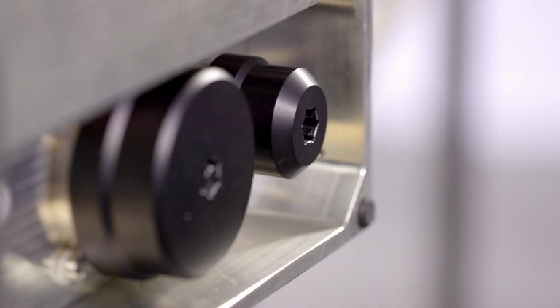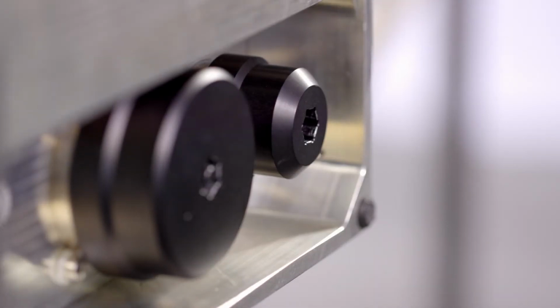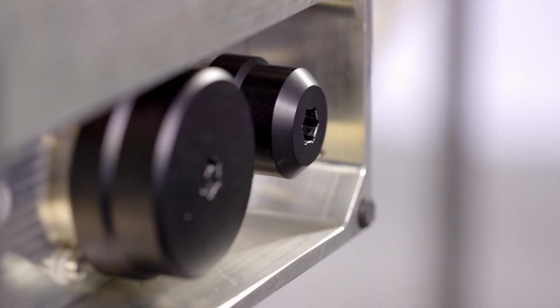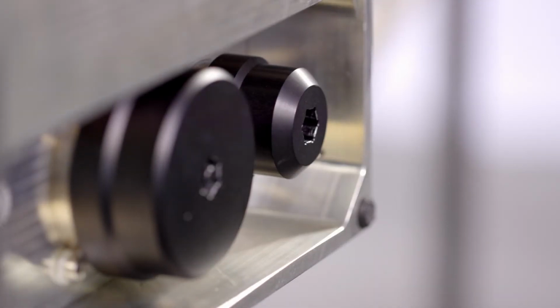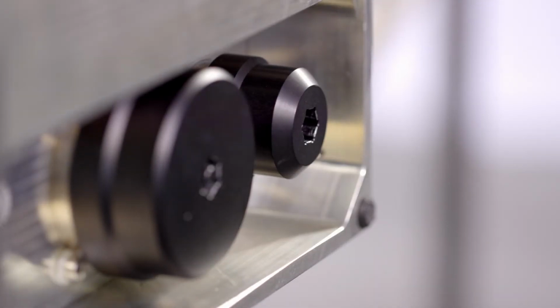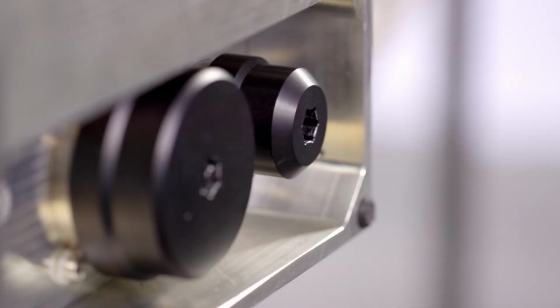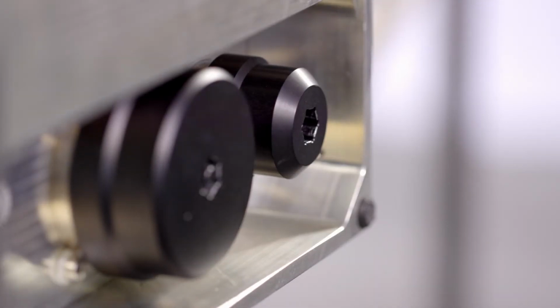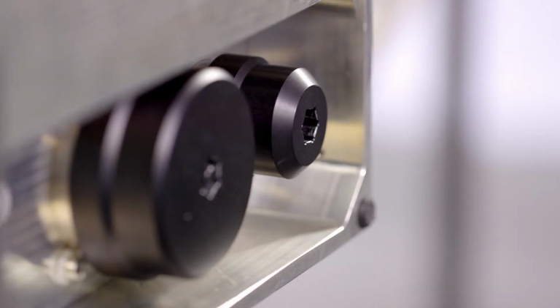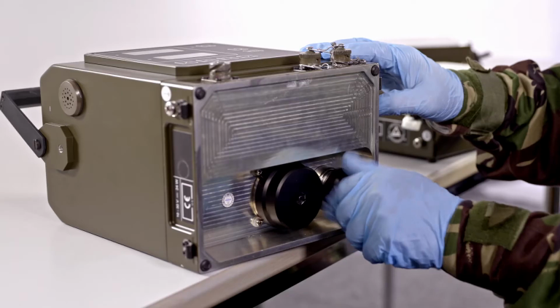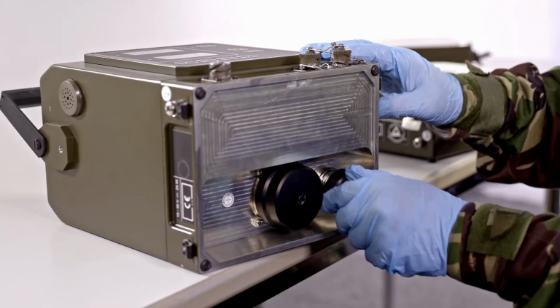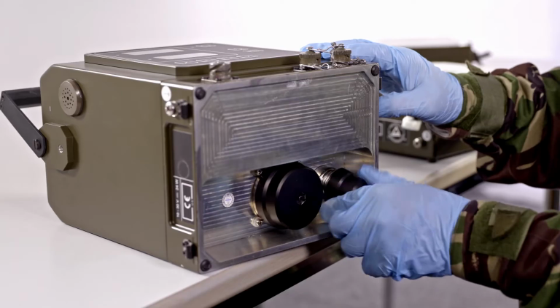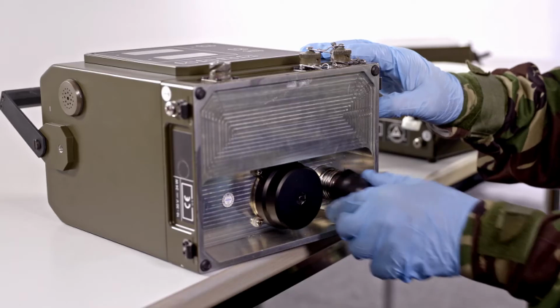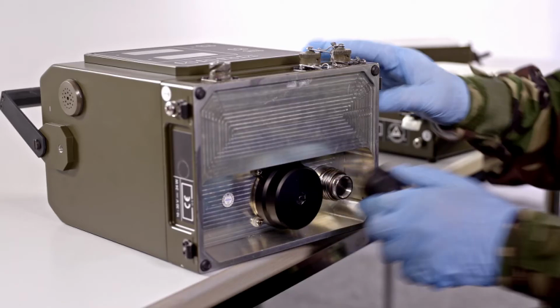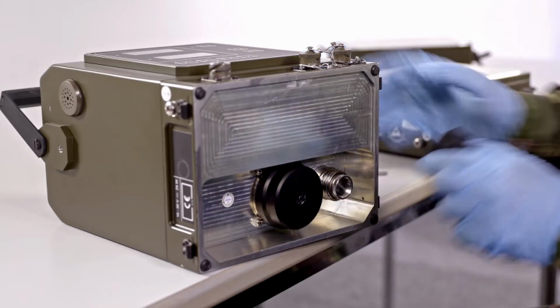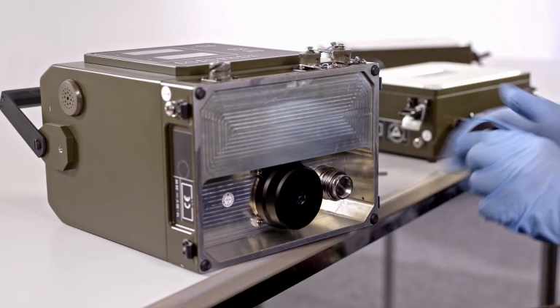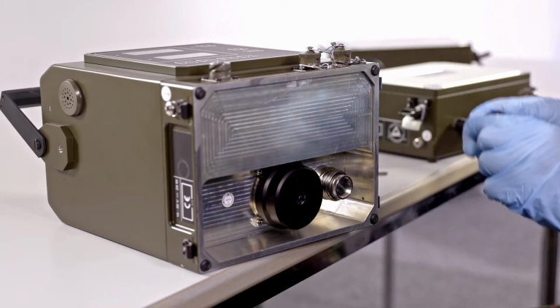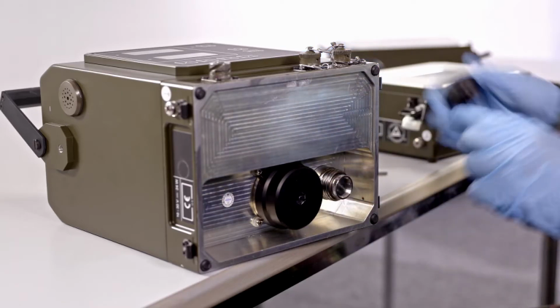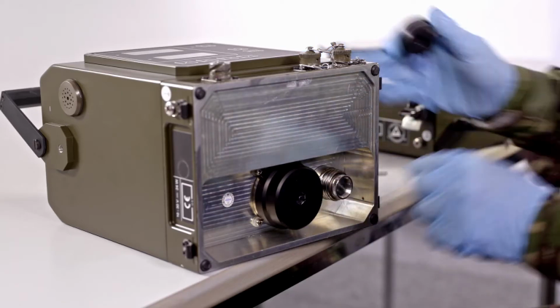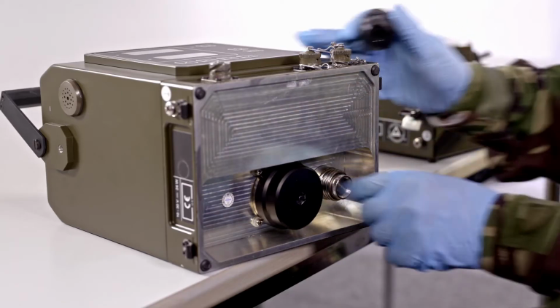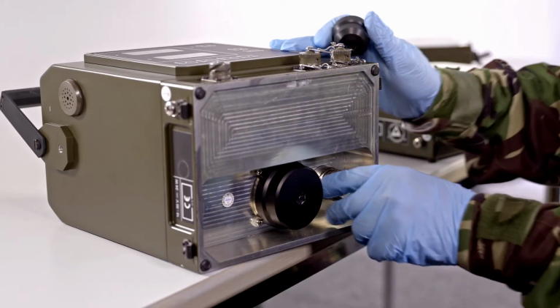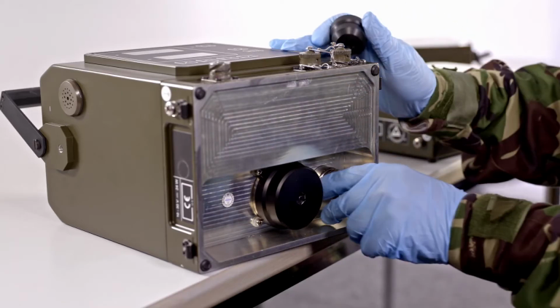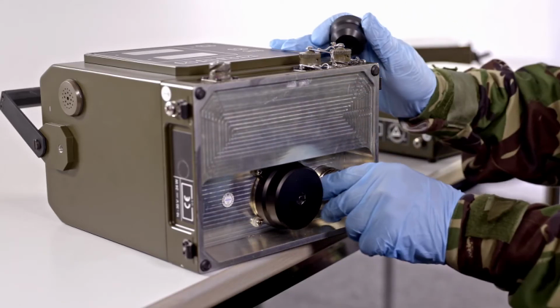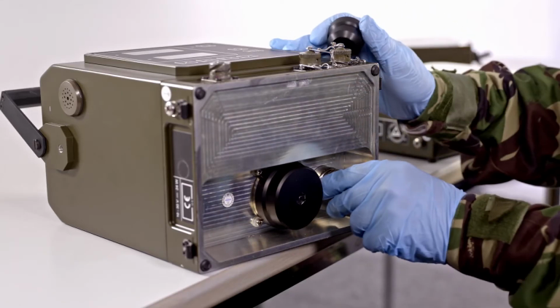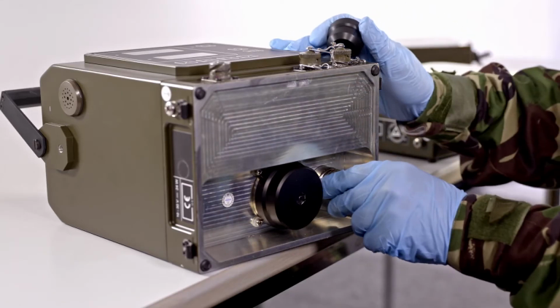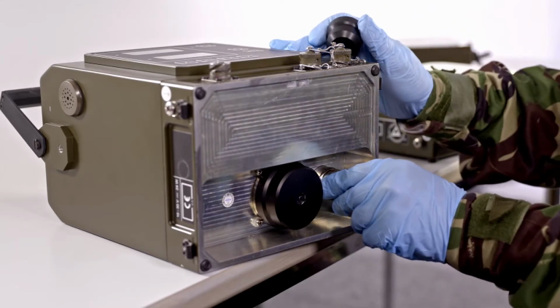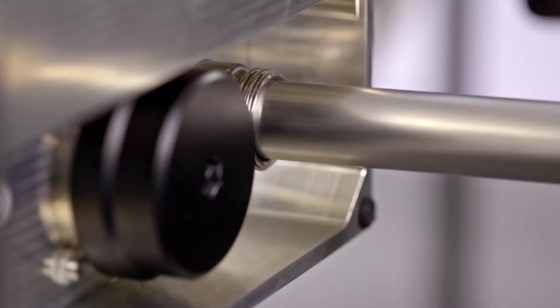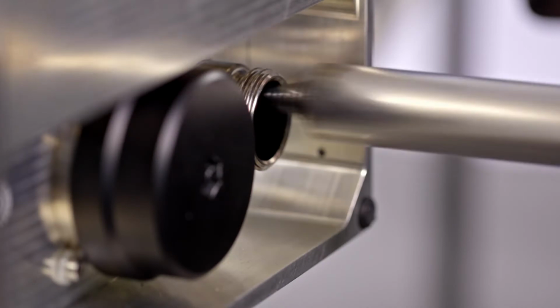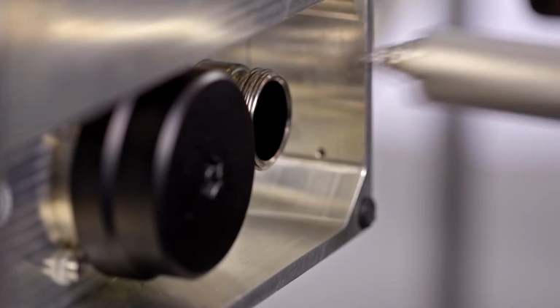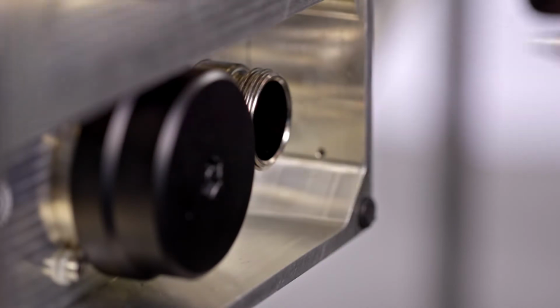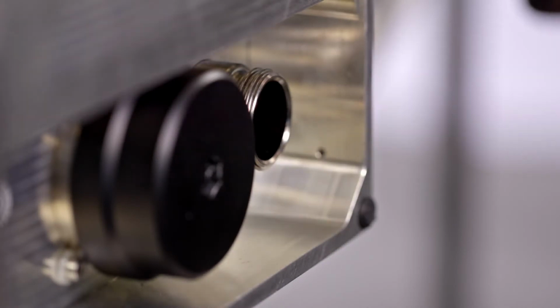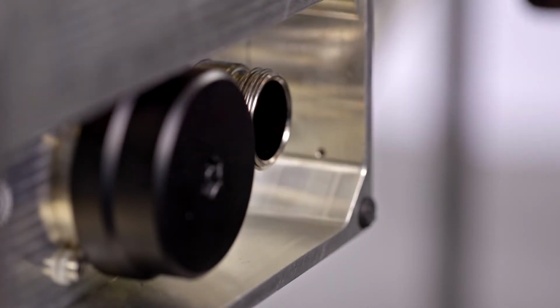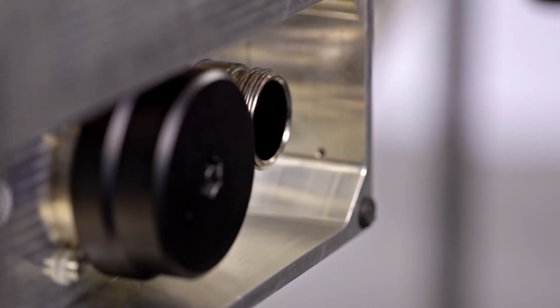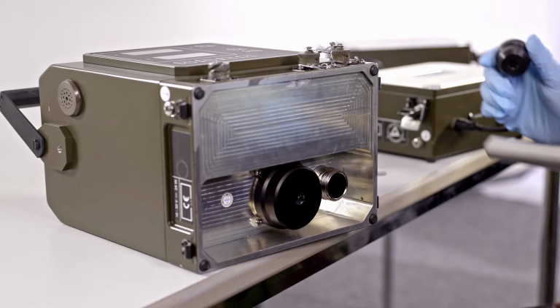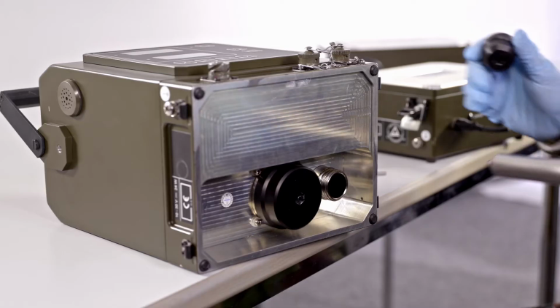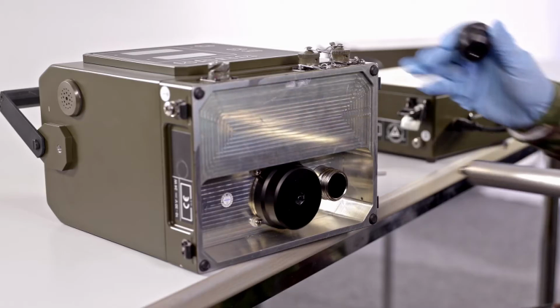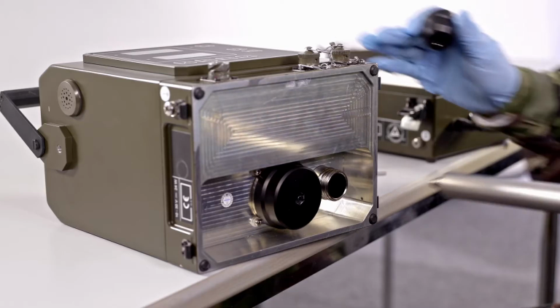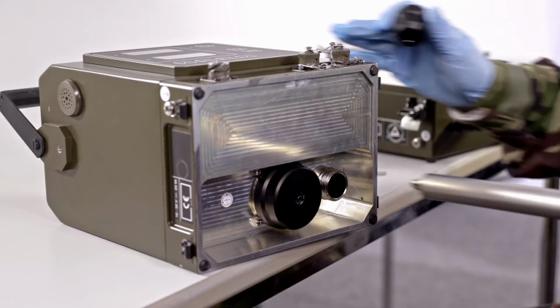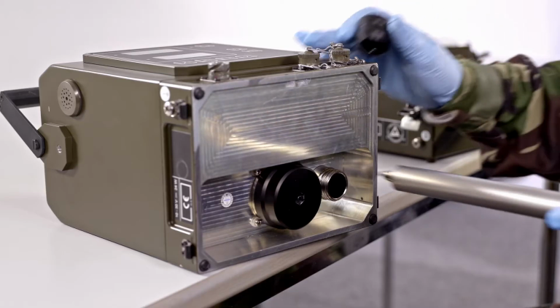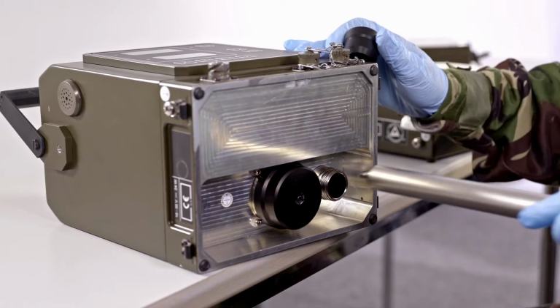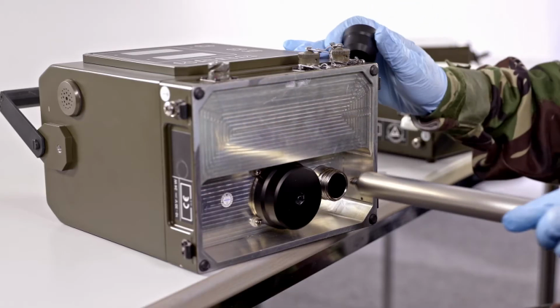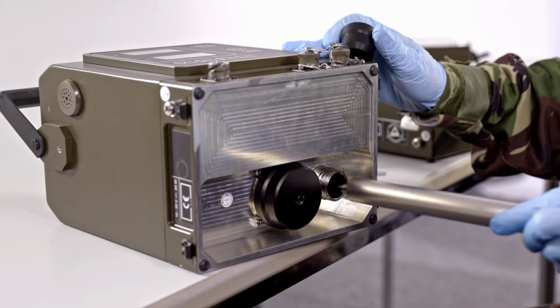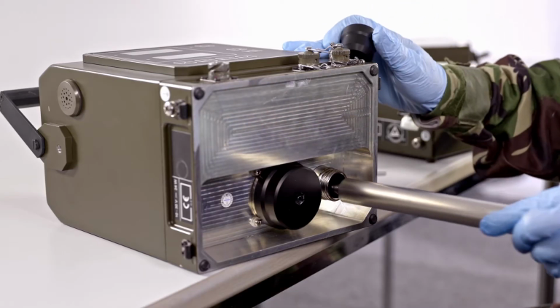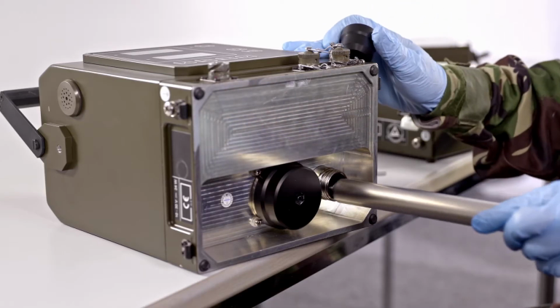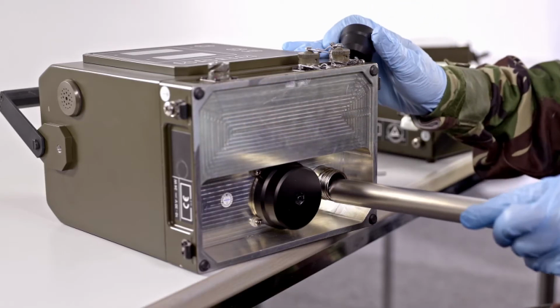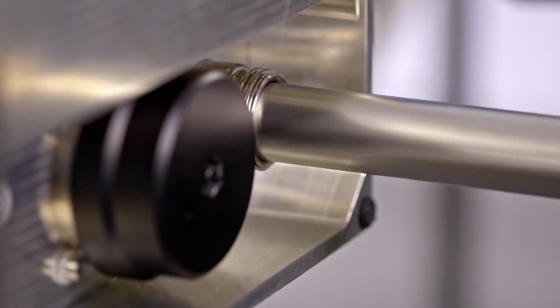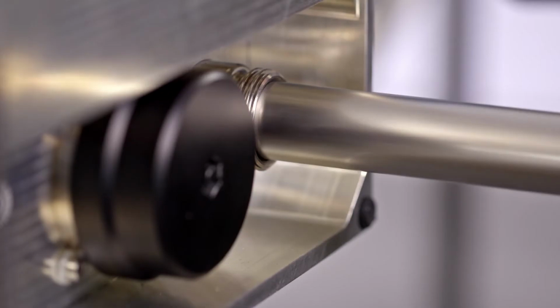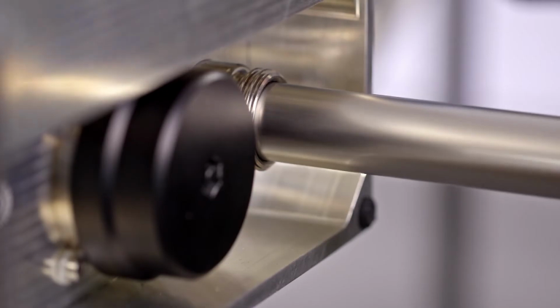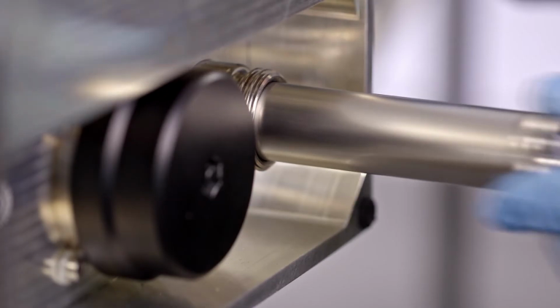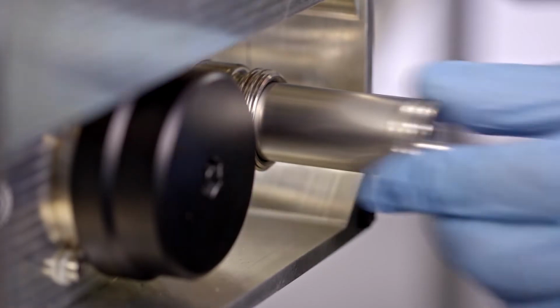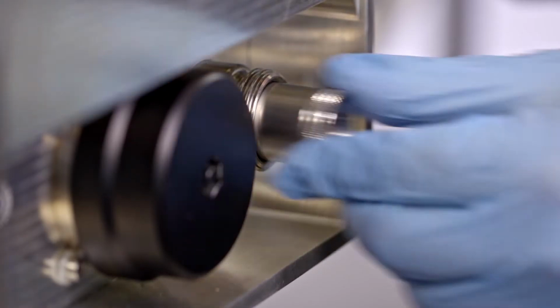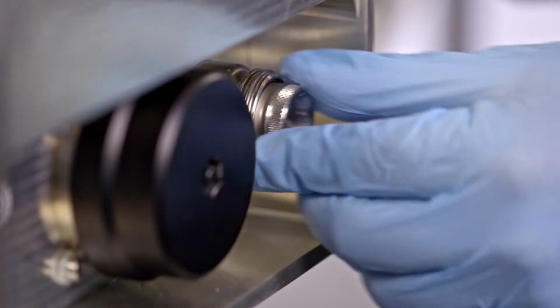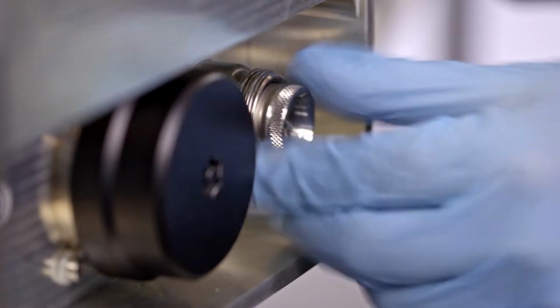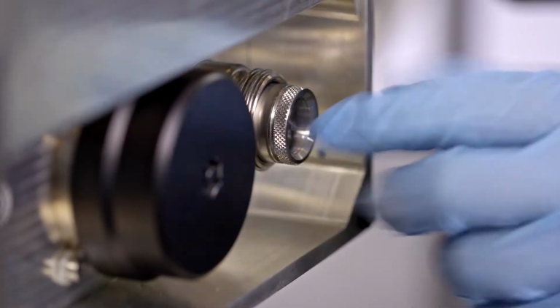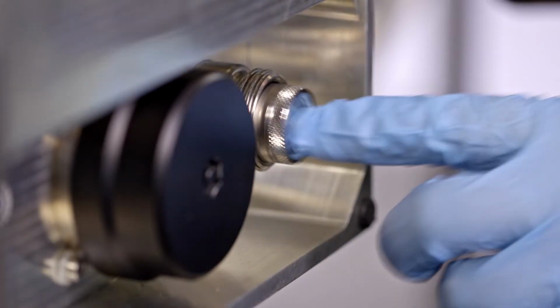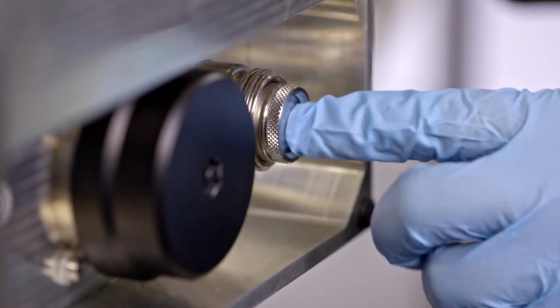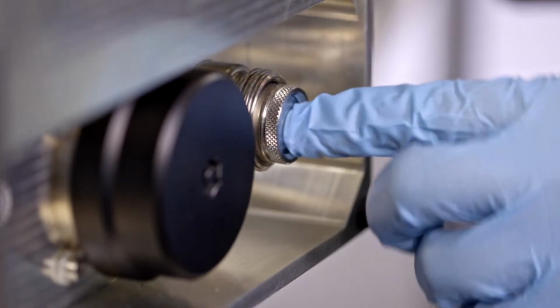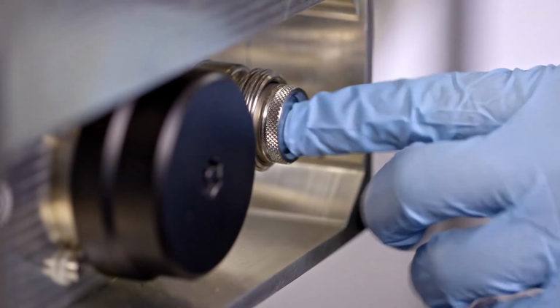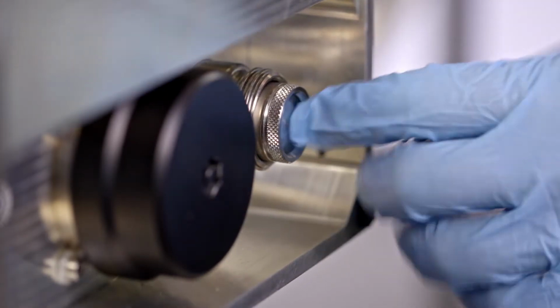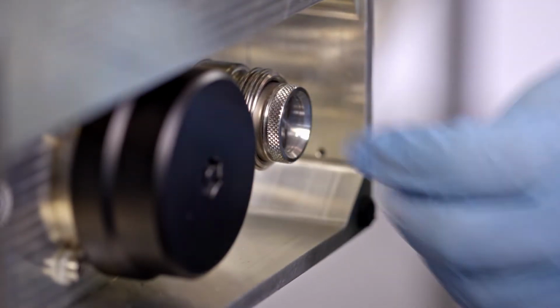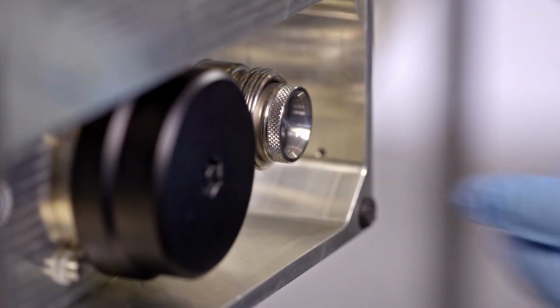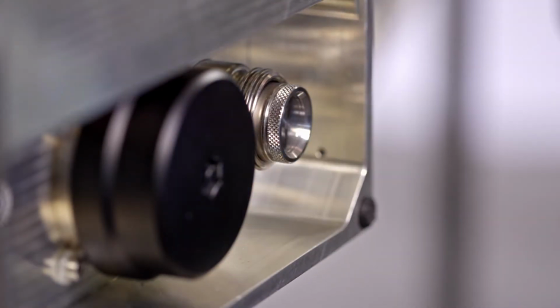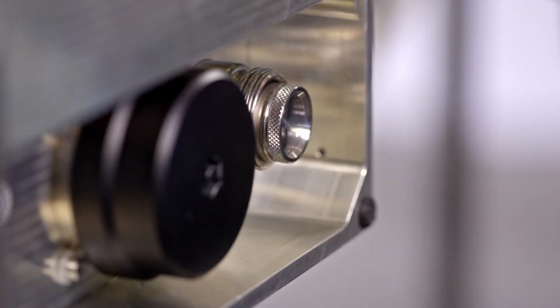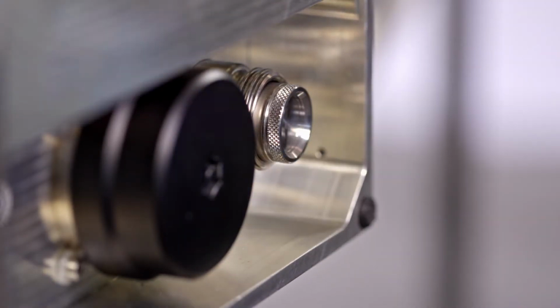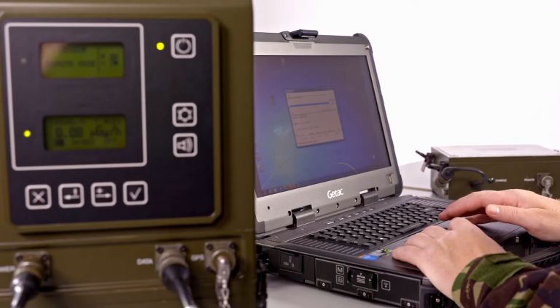Maintenance is conducted by the operator. Swapping out consumables is a simple and quick task that can be completed in seconds.